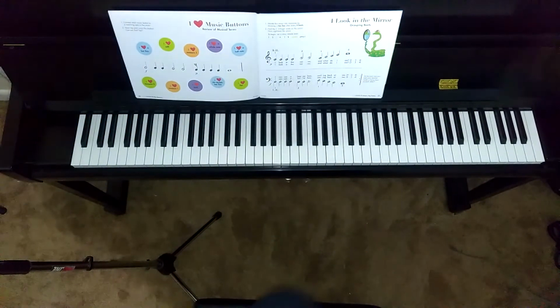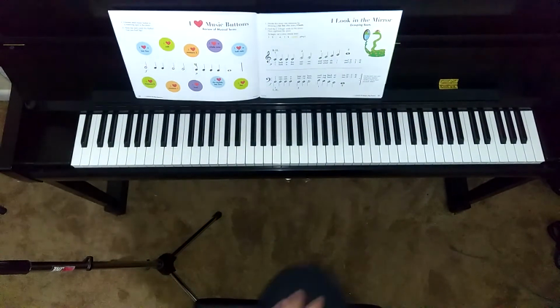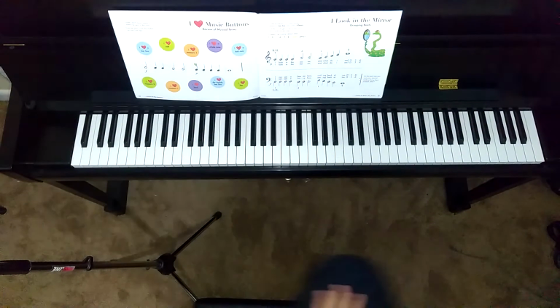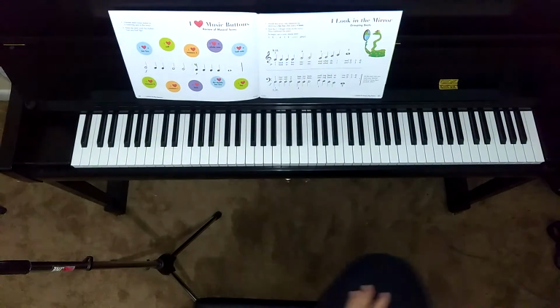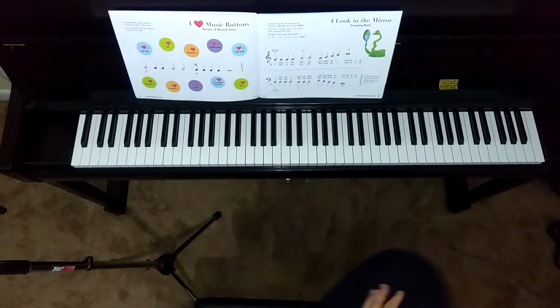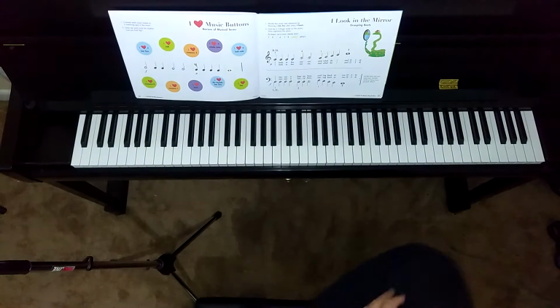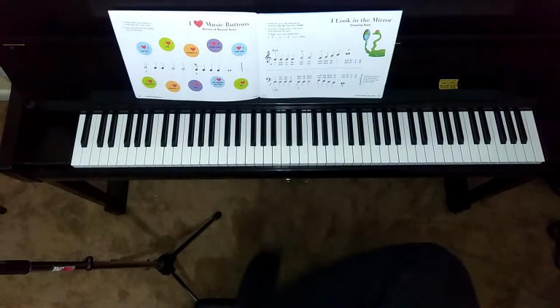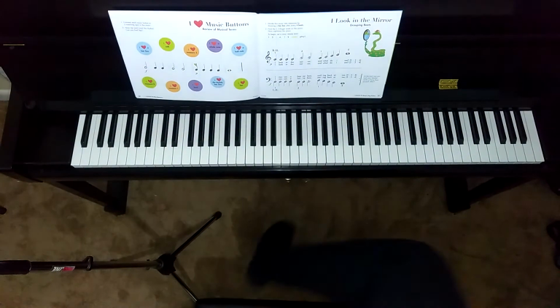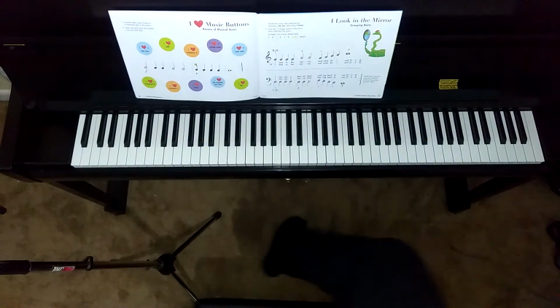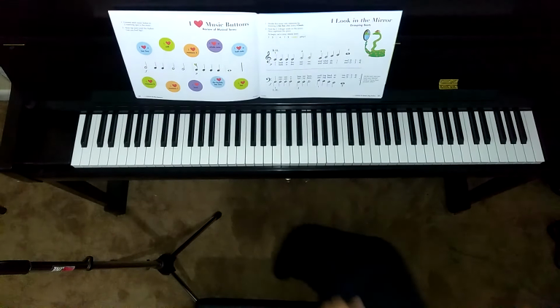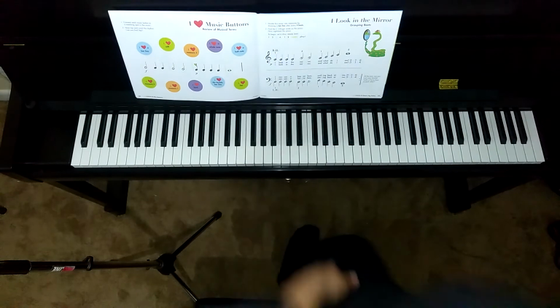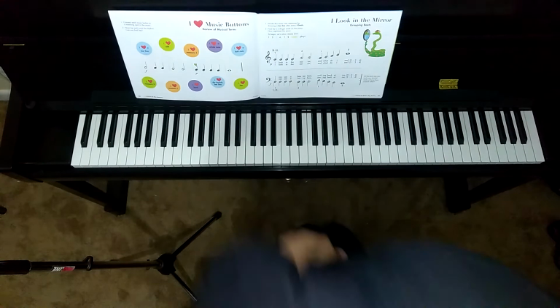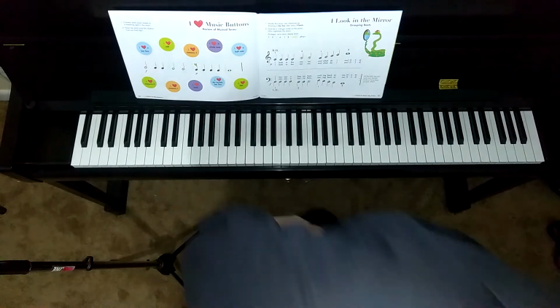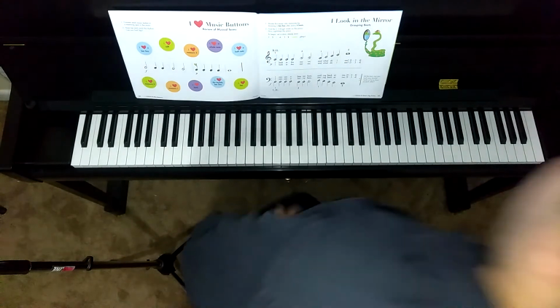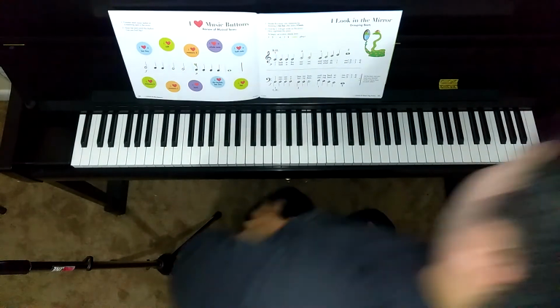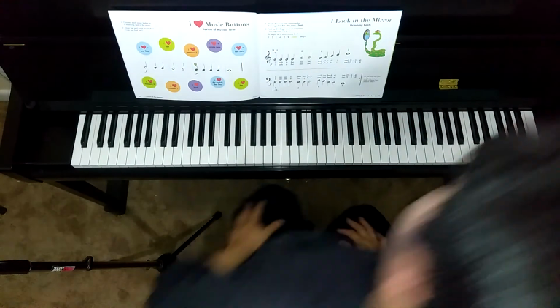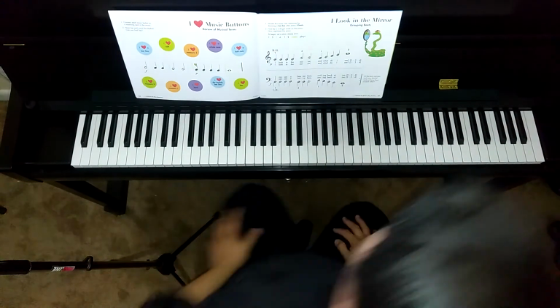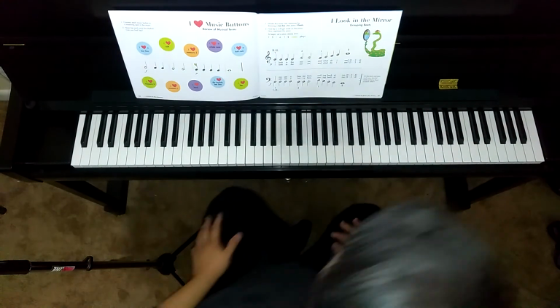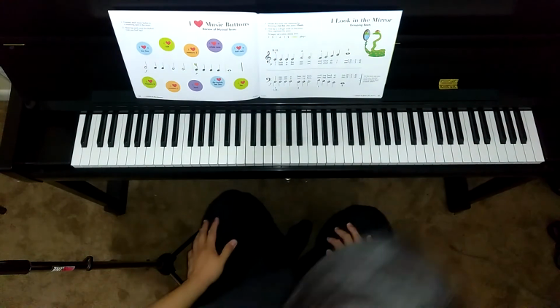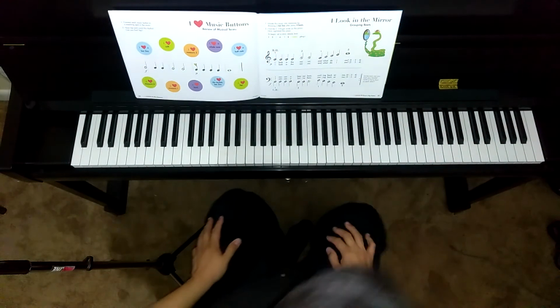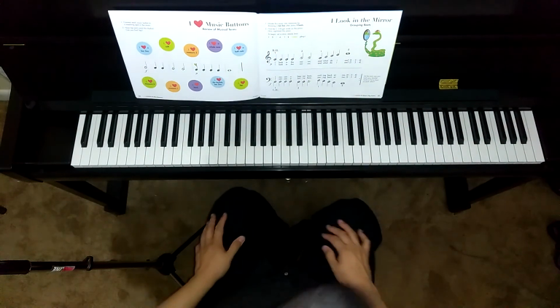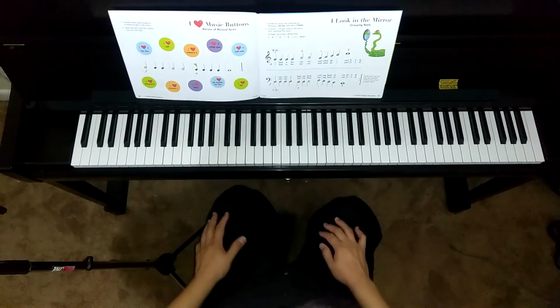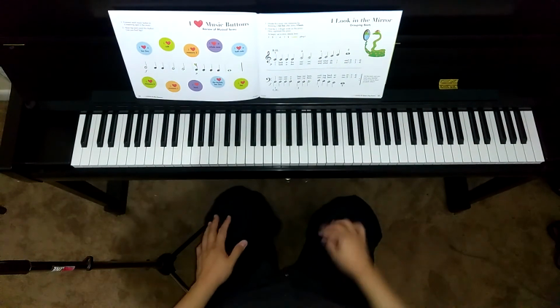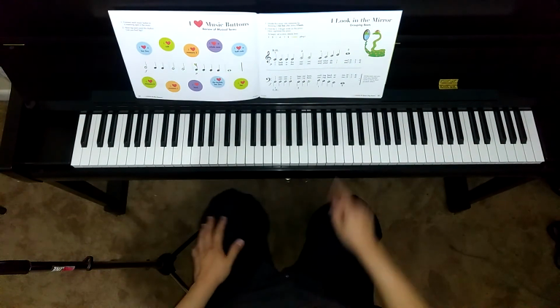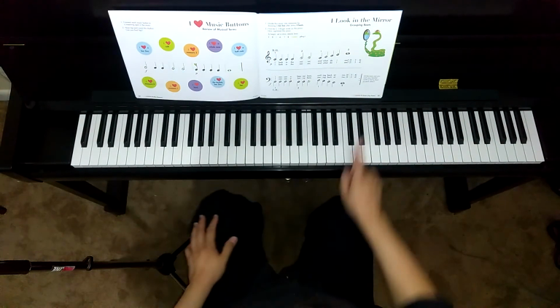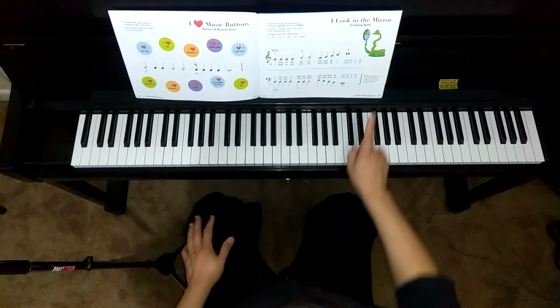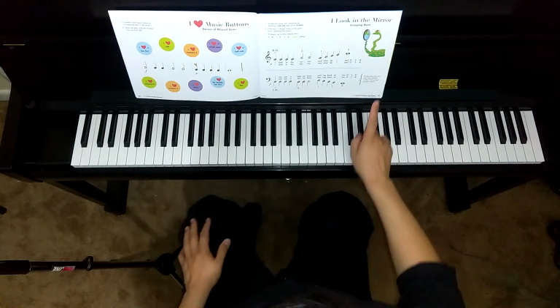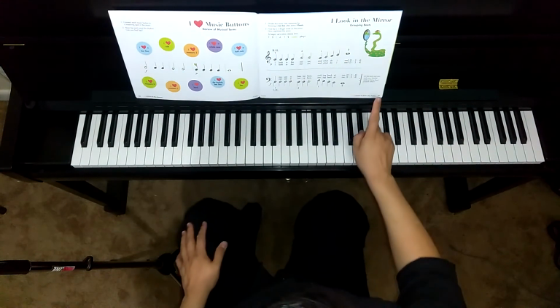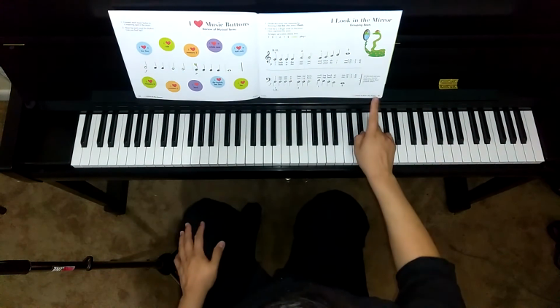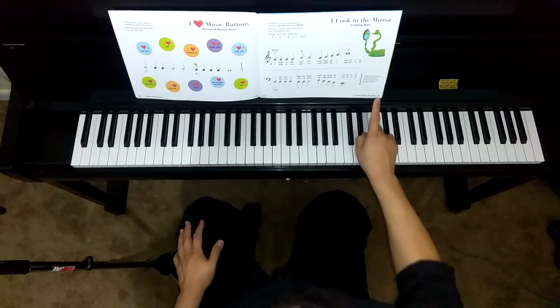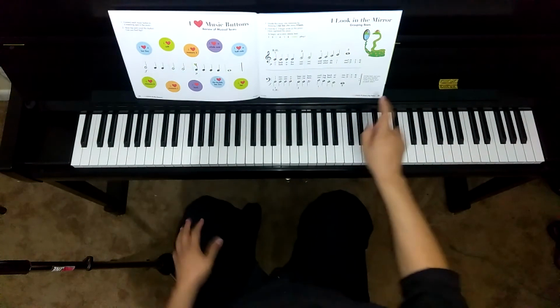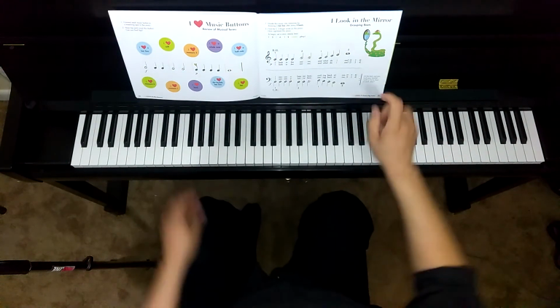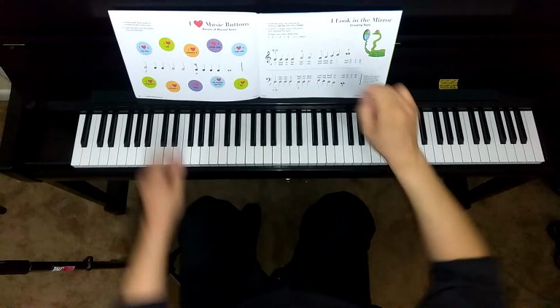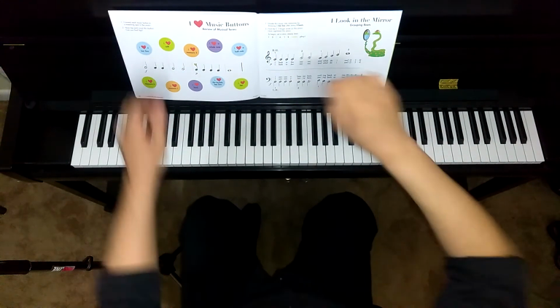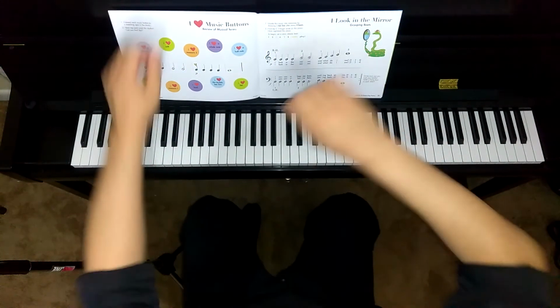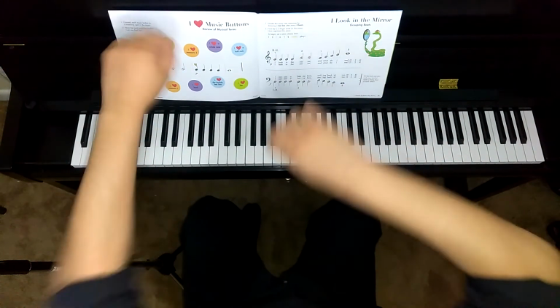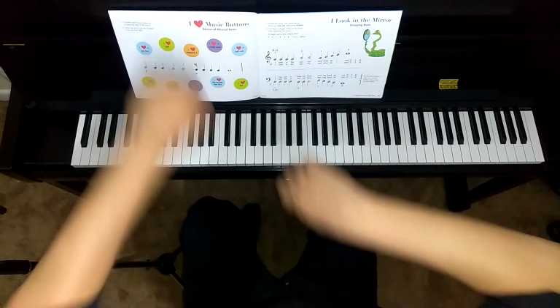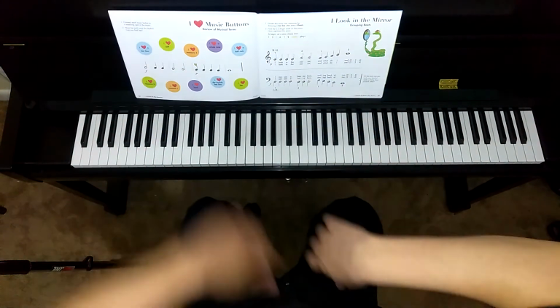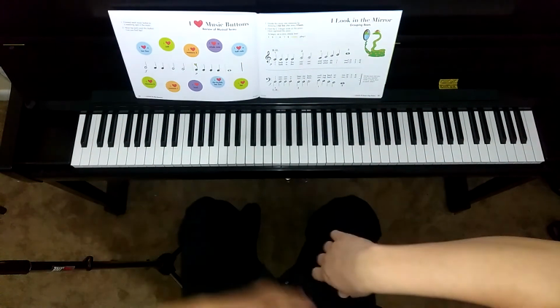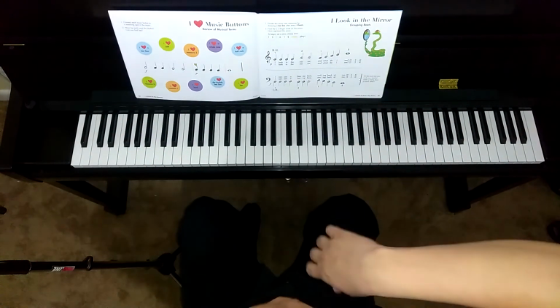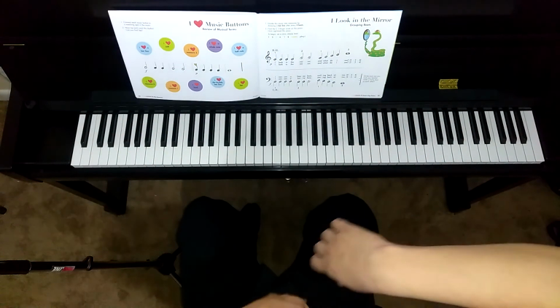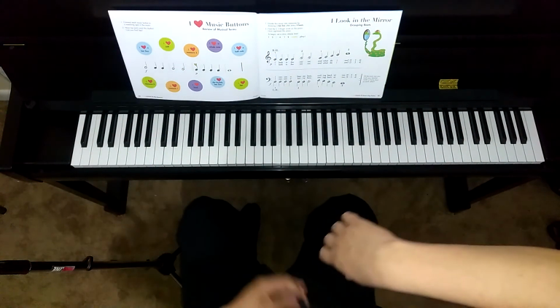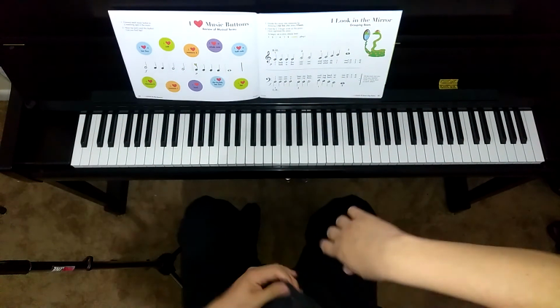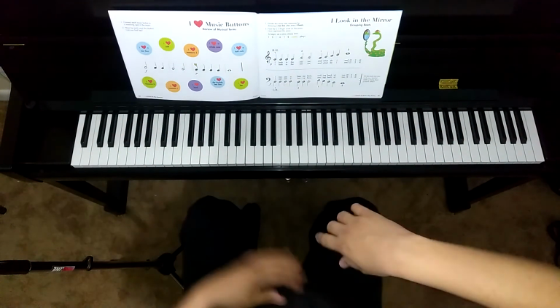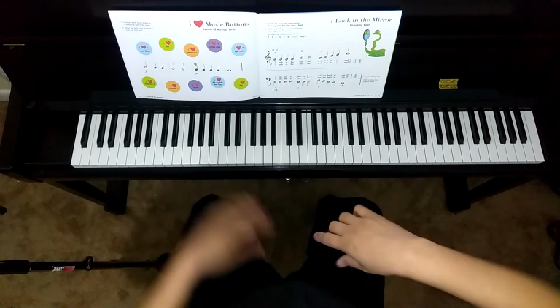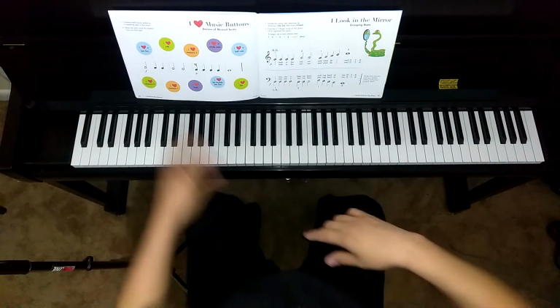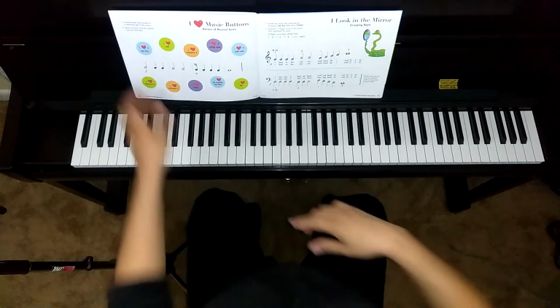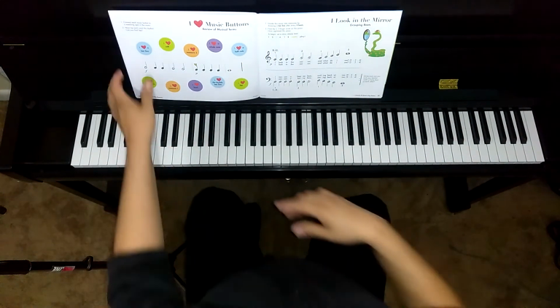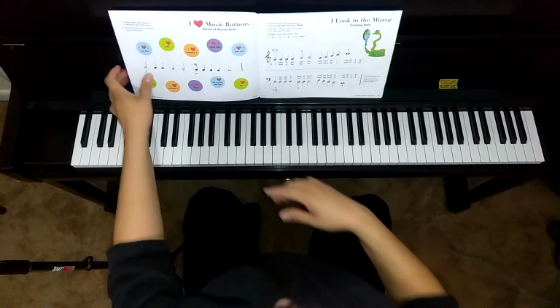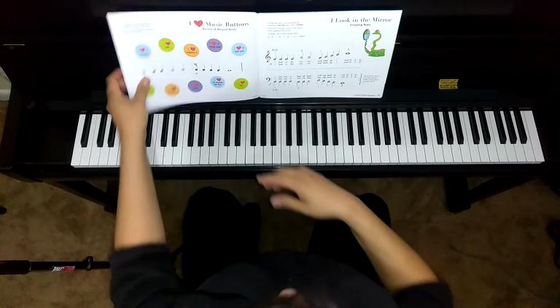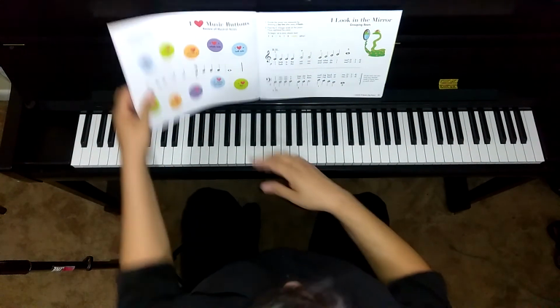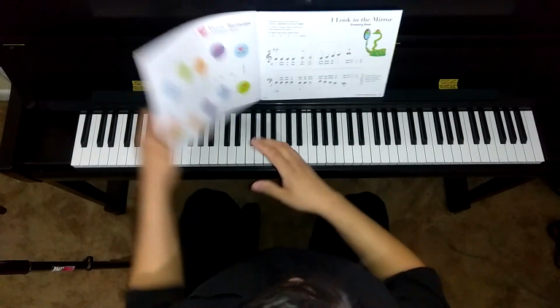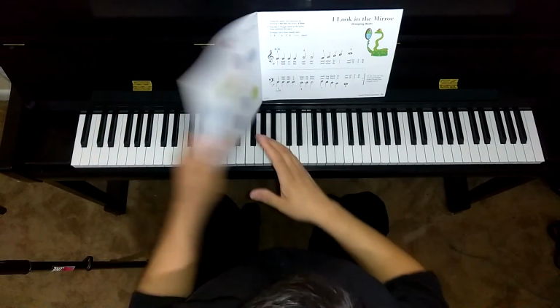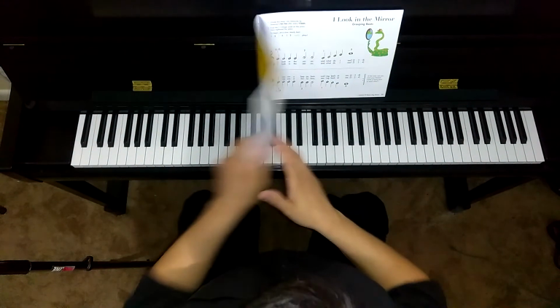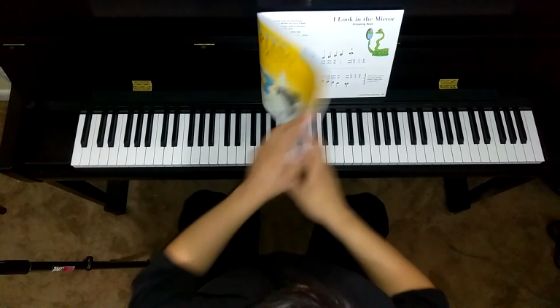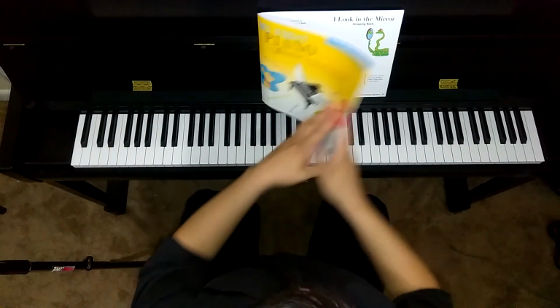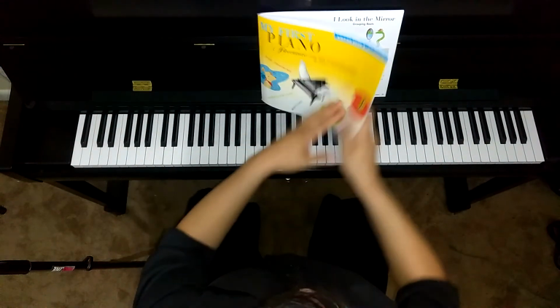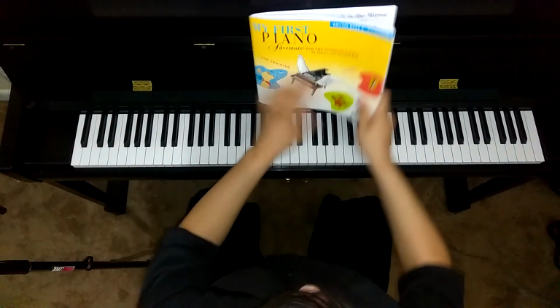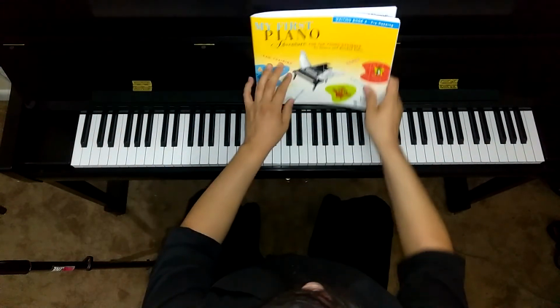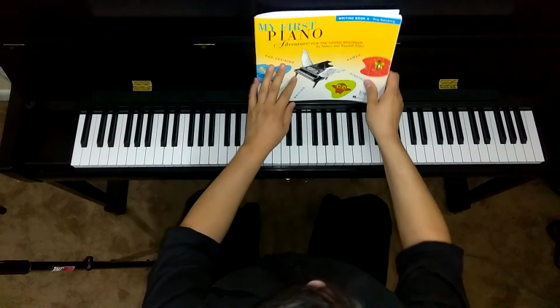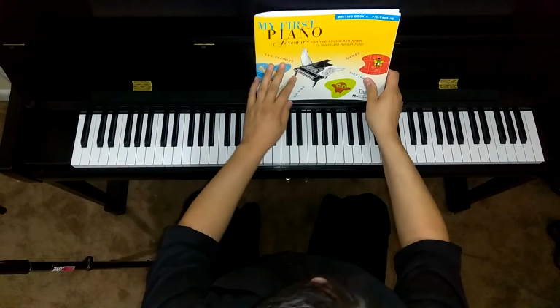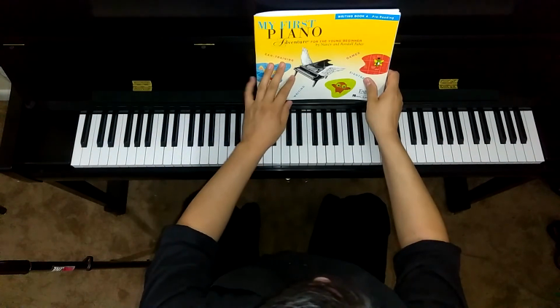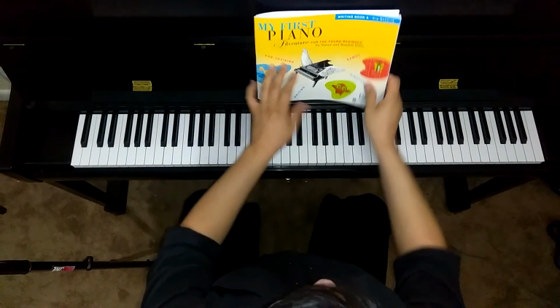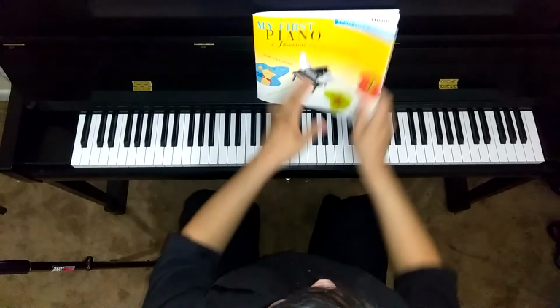Hello, welcome to today's video. We are on page number 55 of My First Piano Adventure Writing Book A.